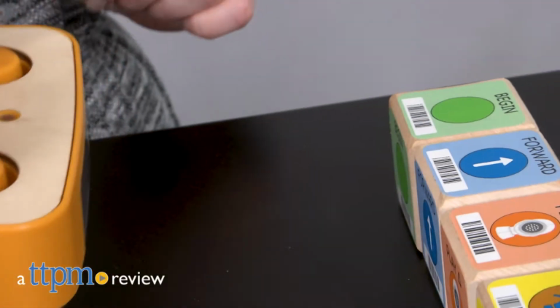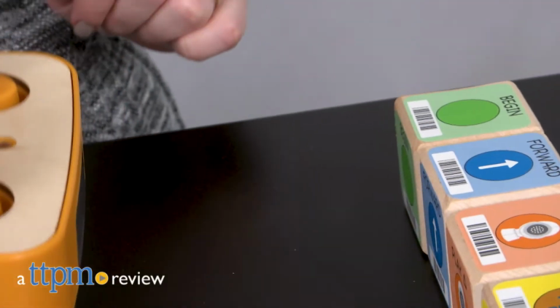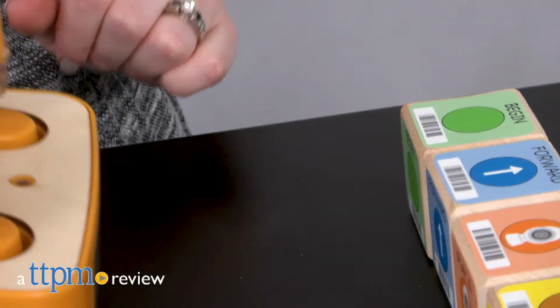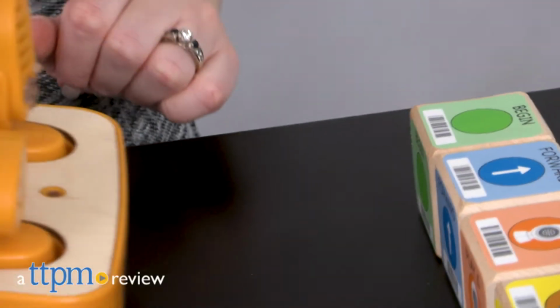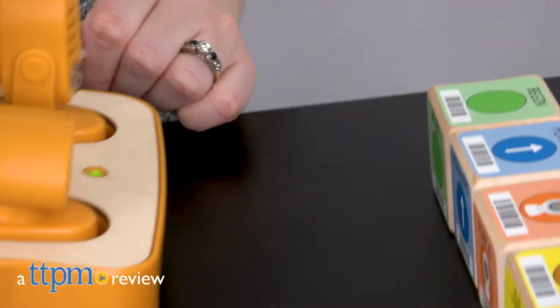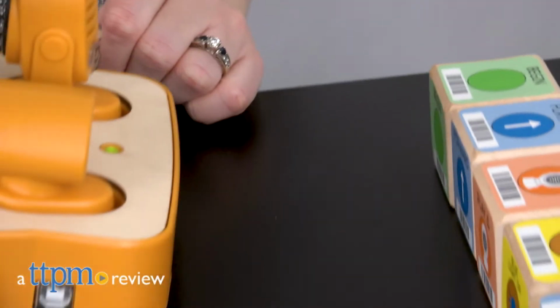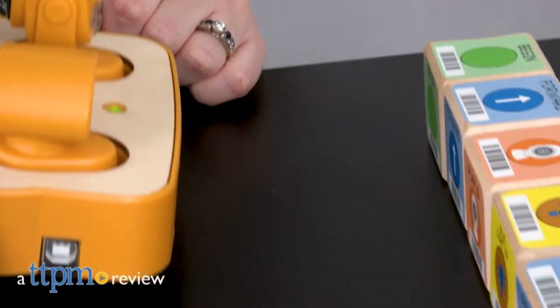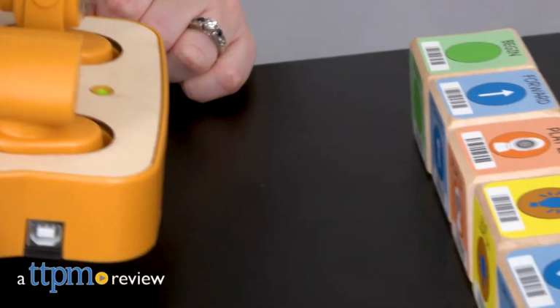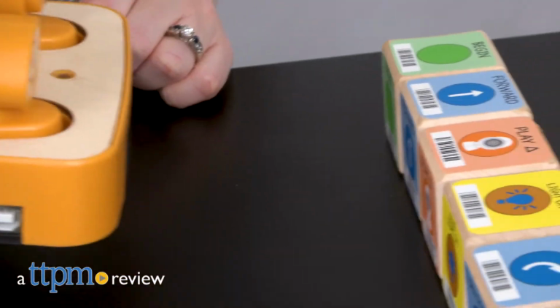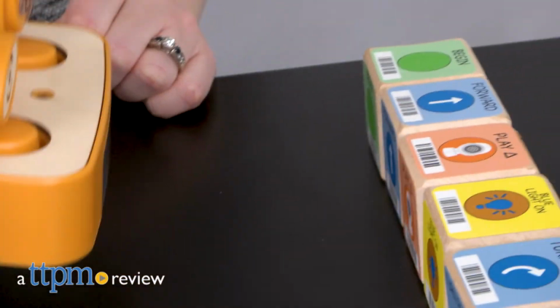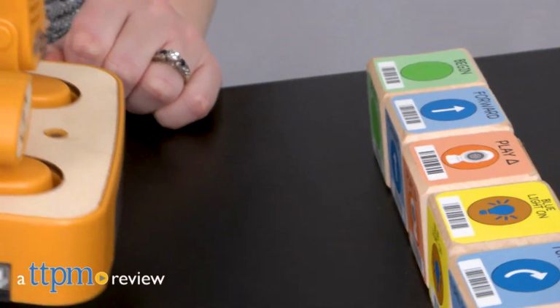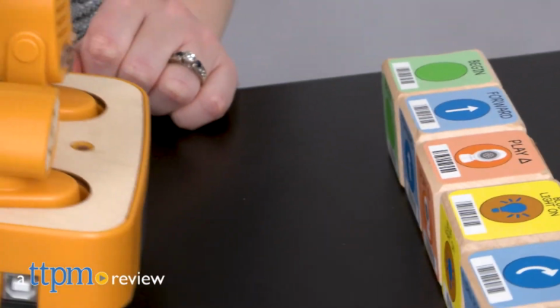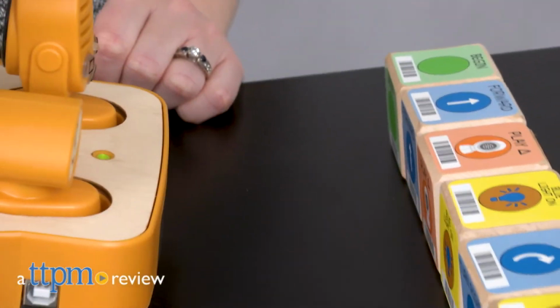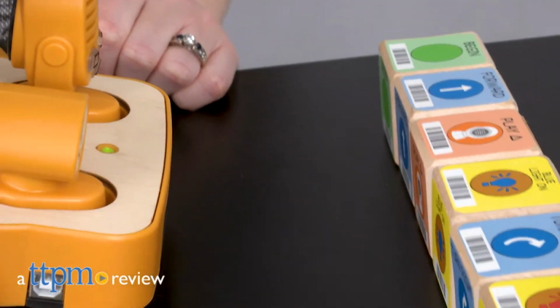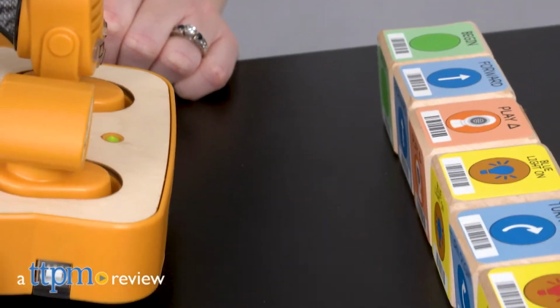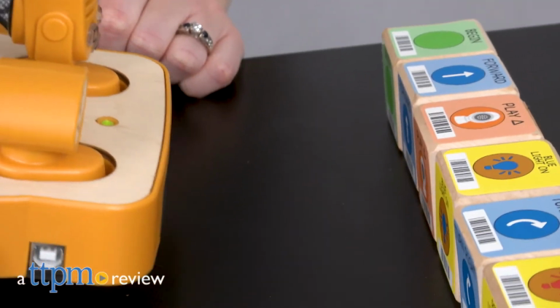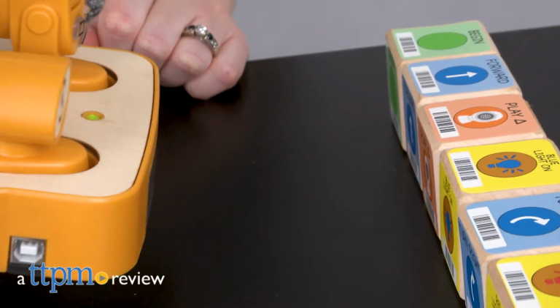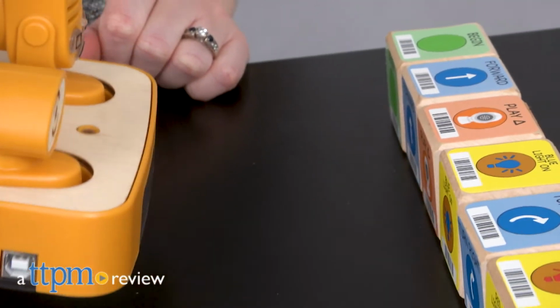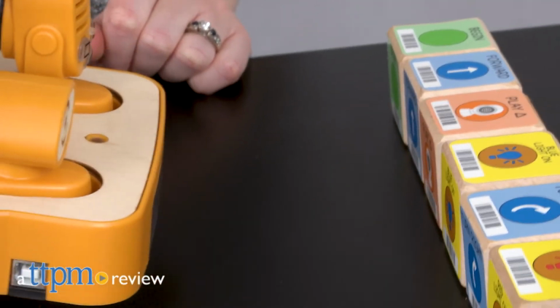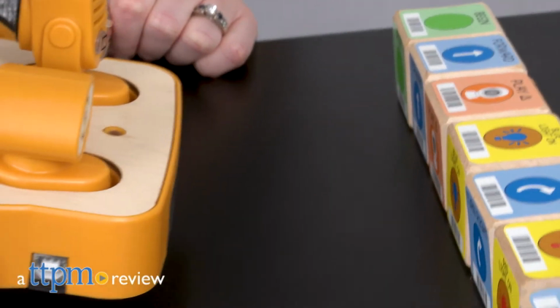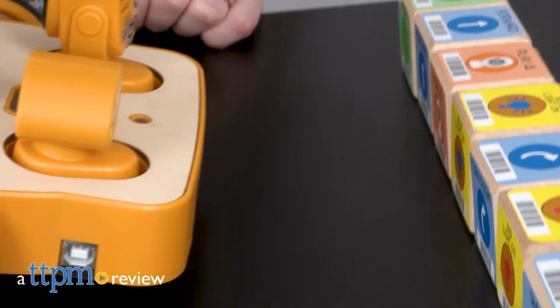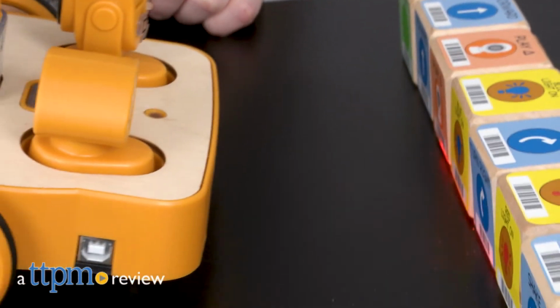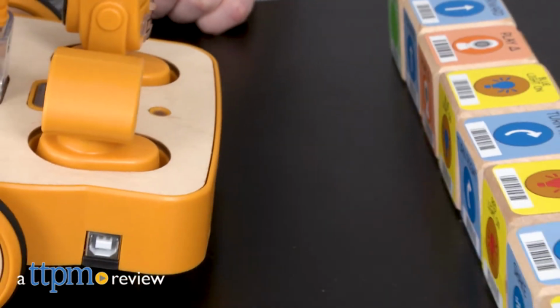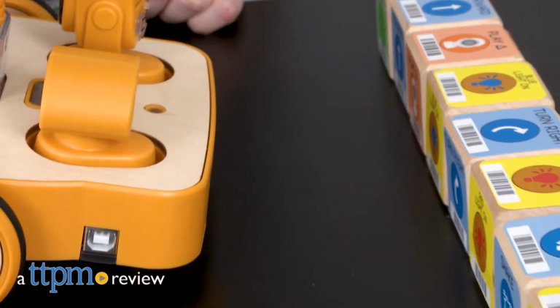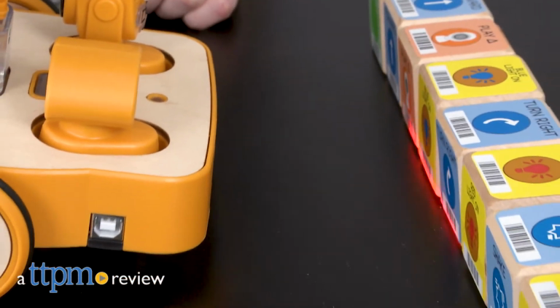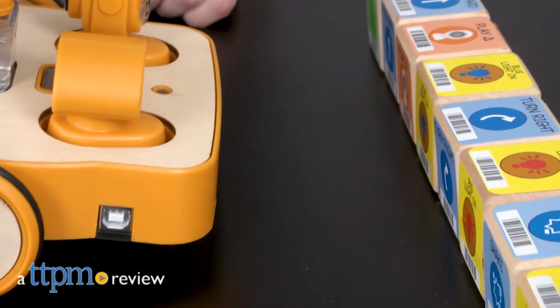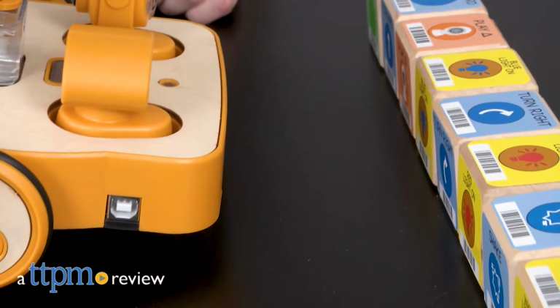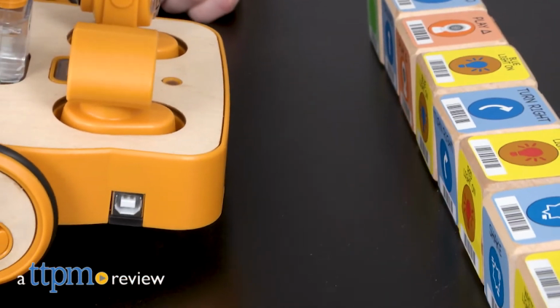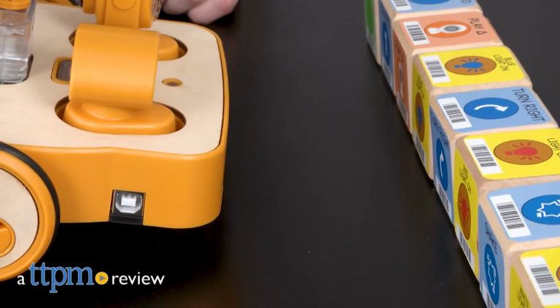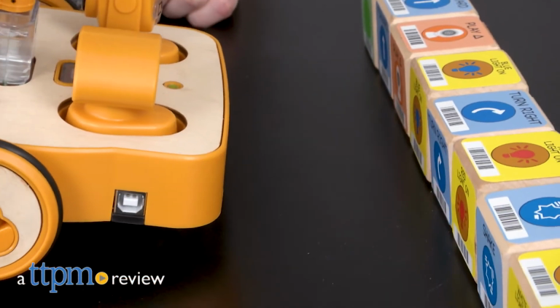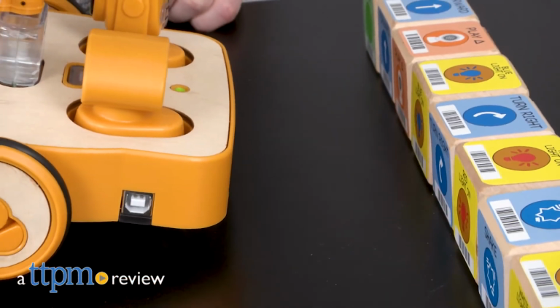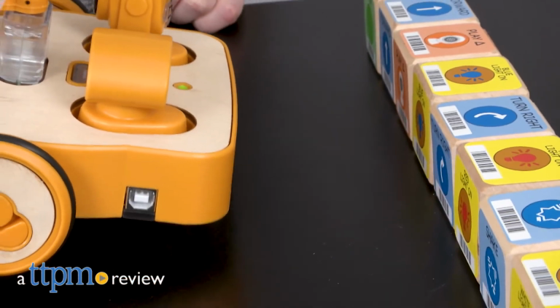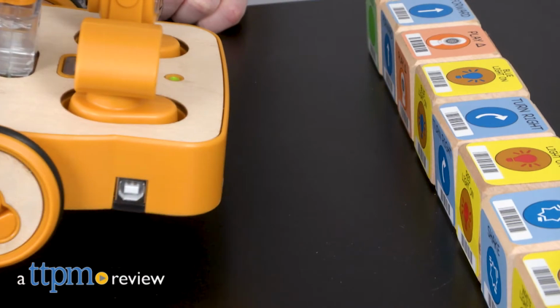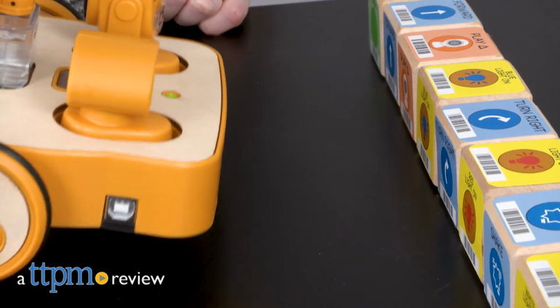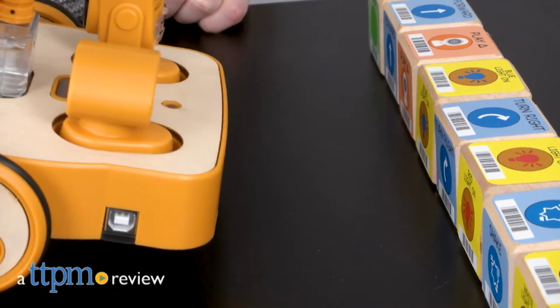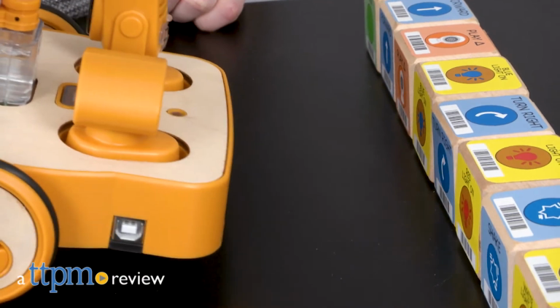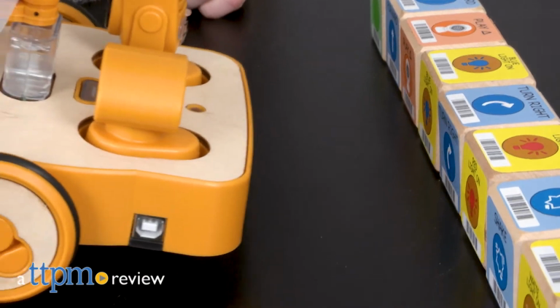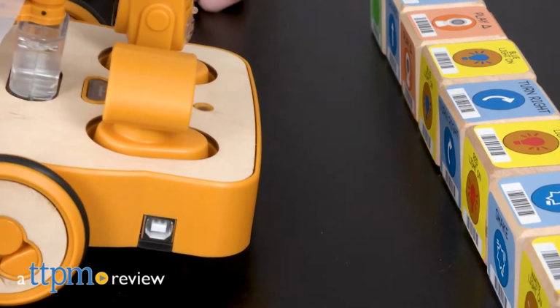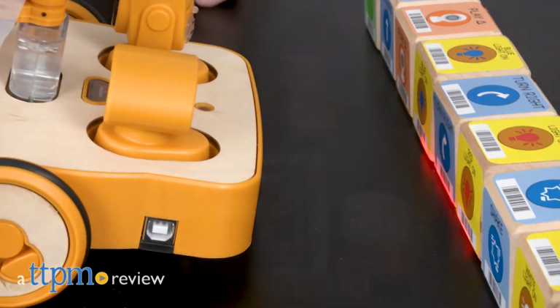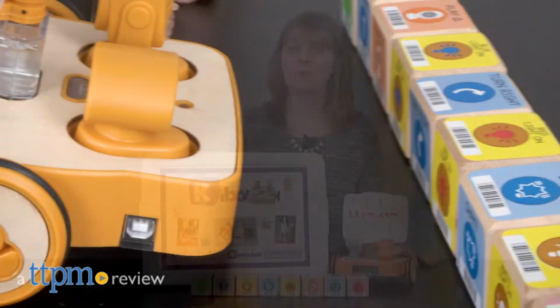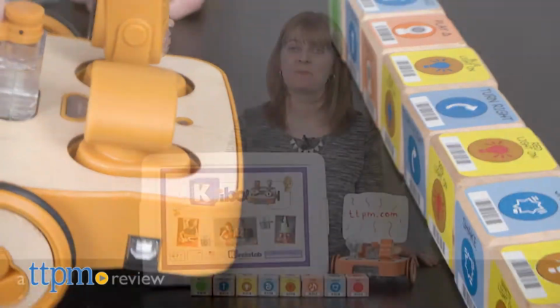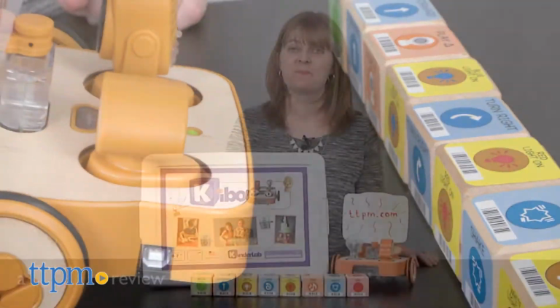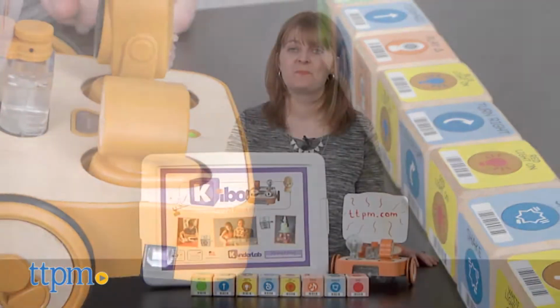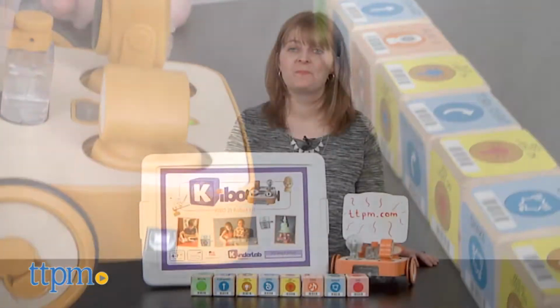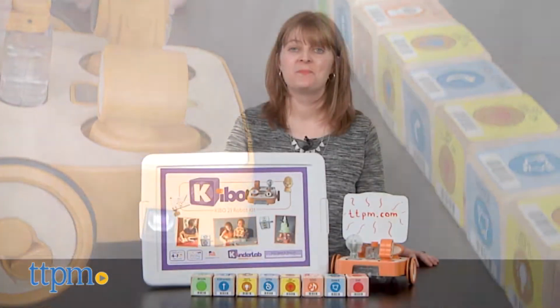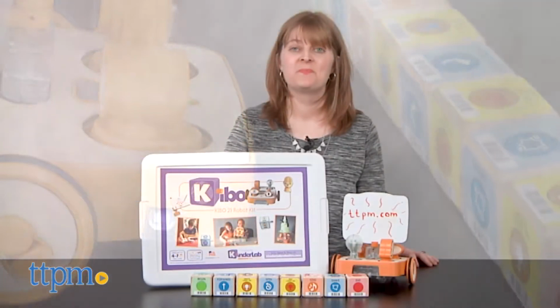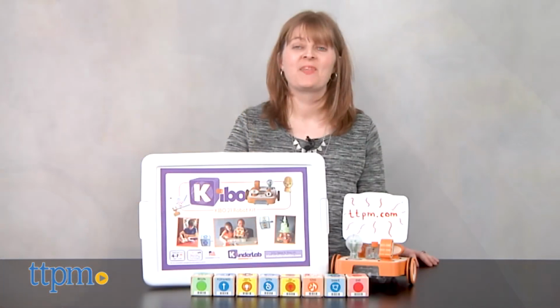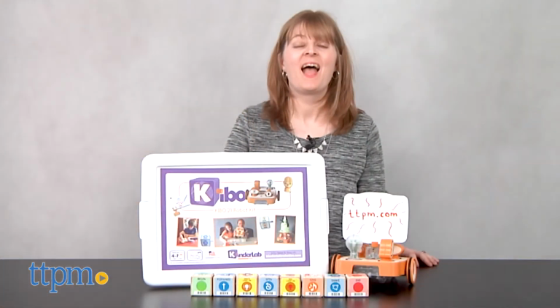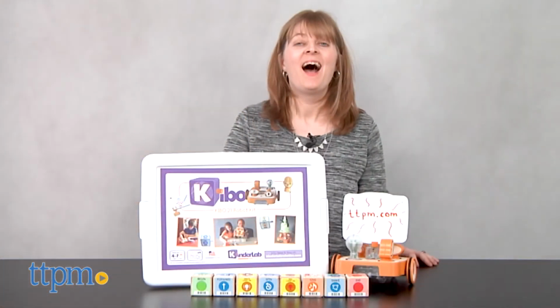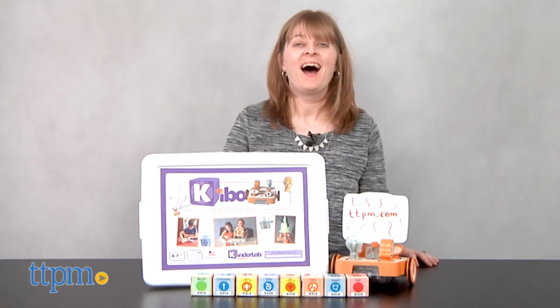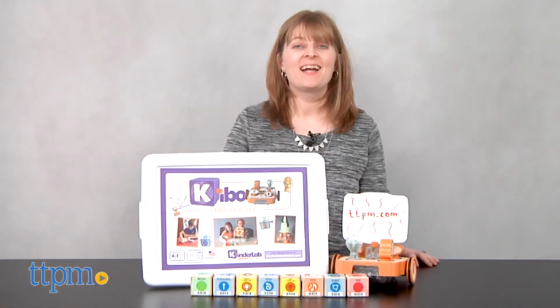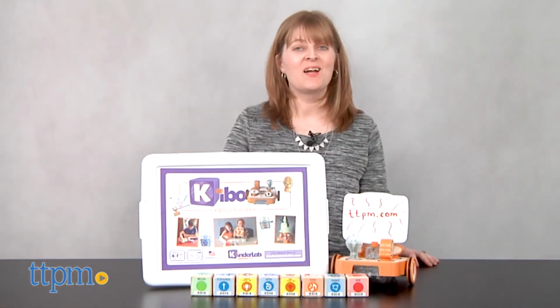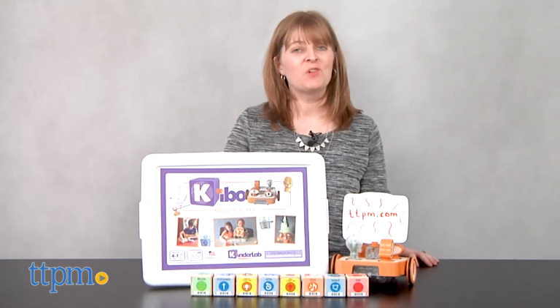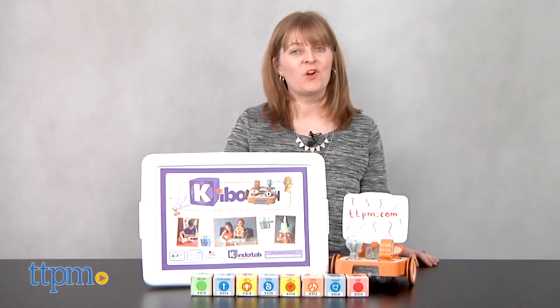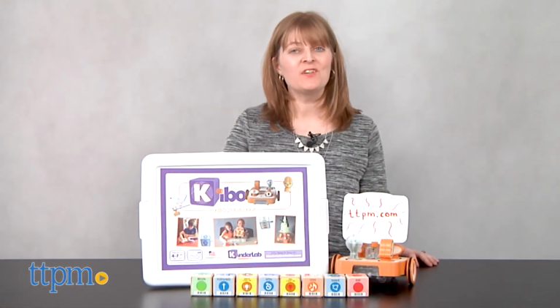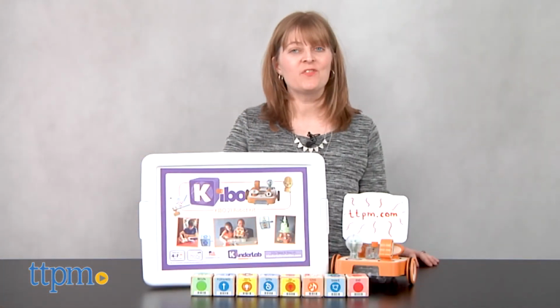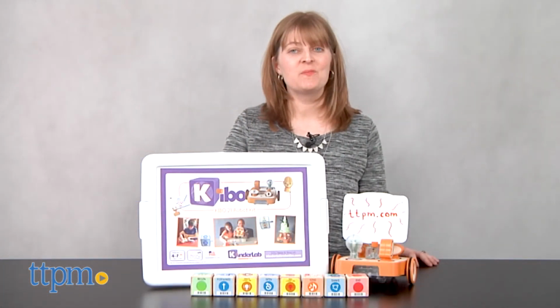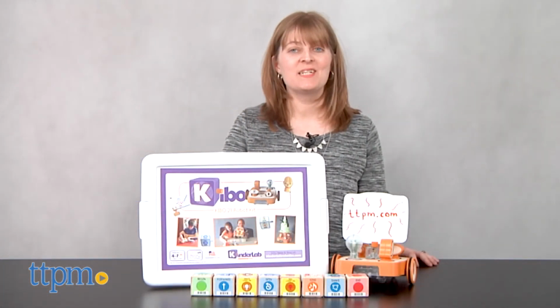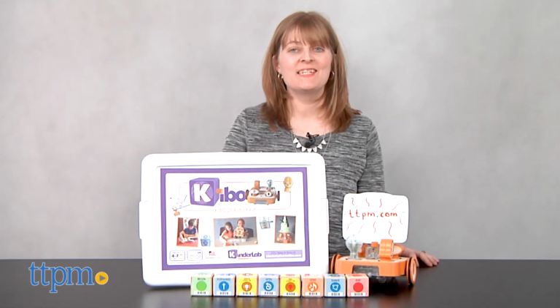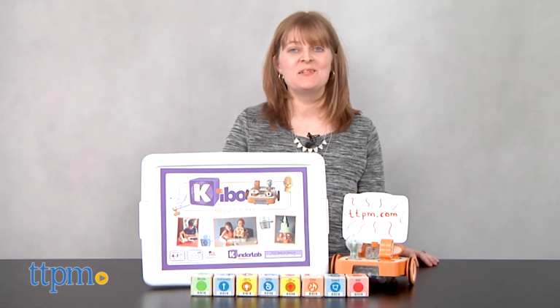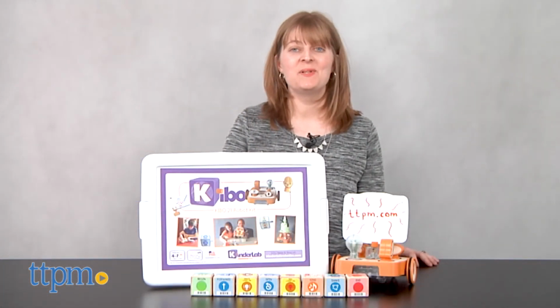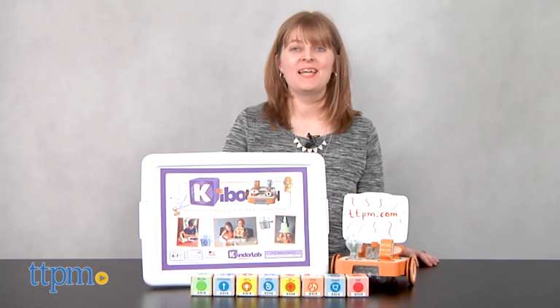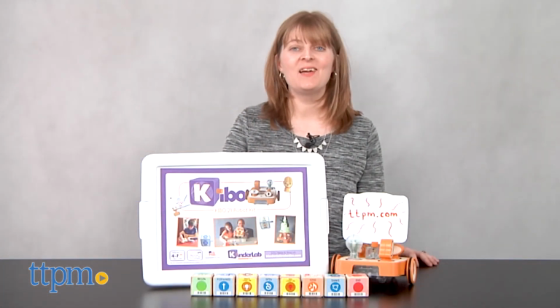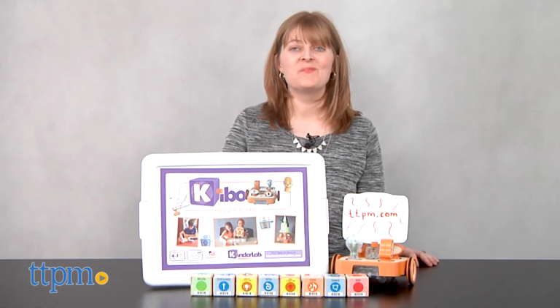Build and program your own robot without the use of a computer, tablet, or smartphone. Hi, I'm Laurie from TTPM.